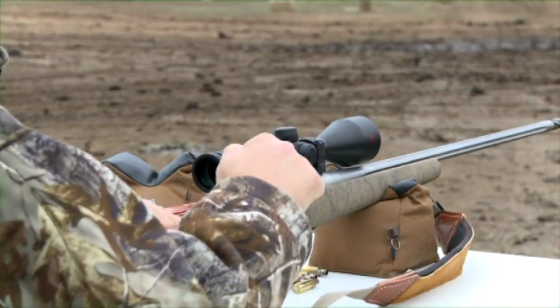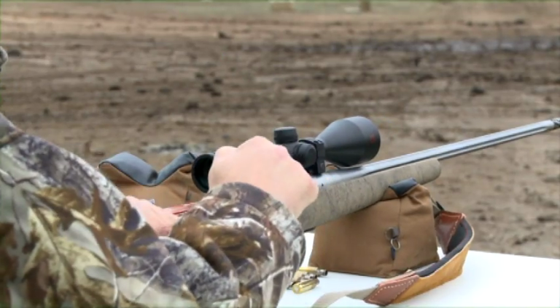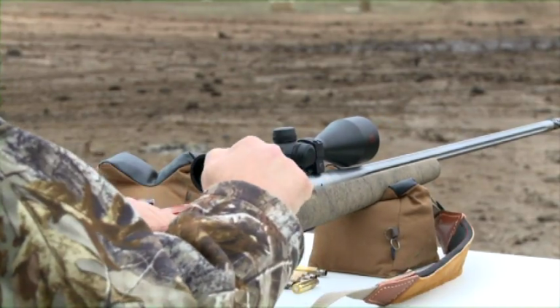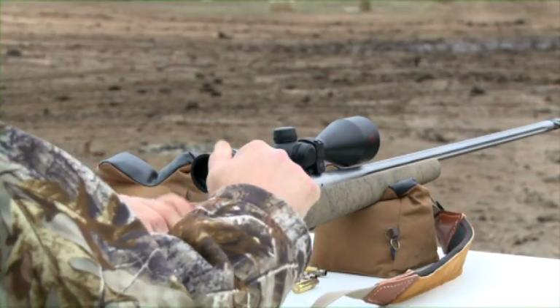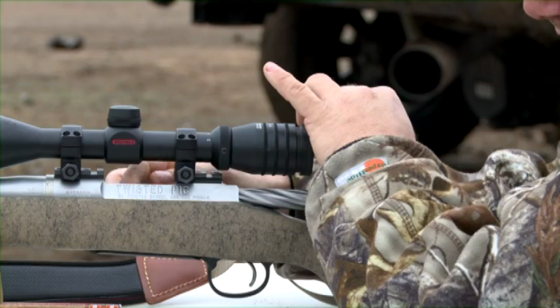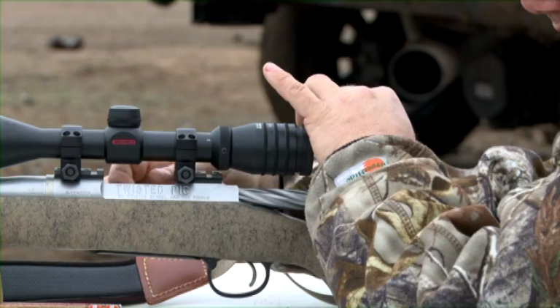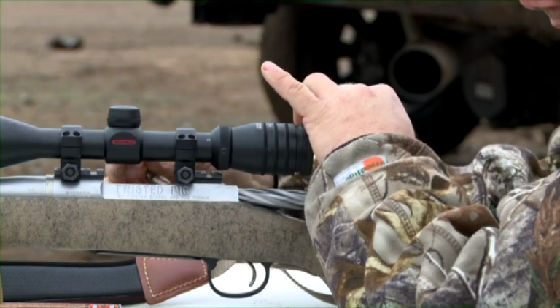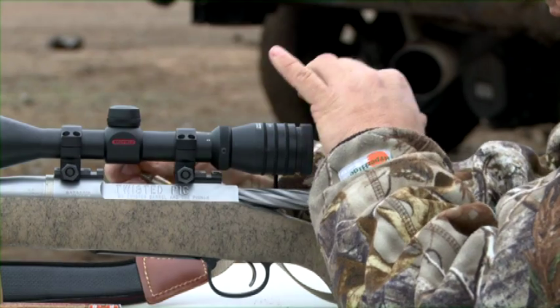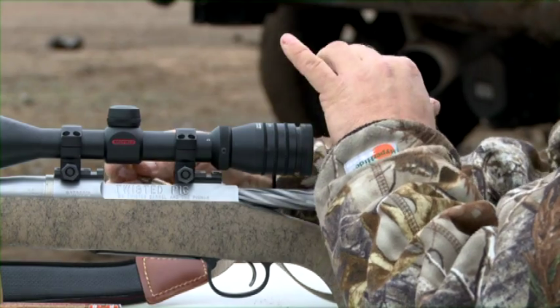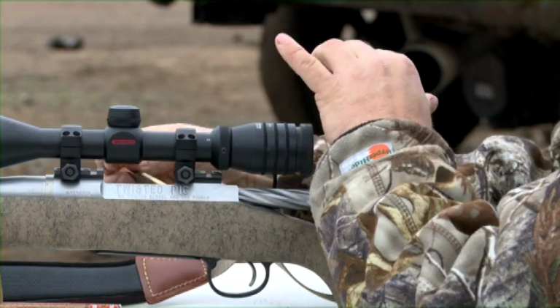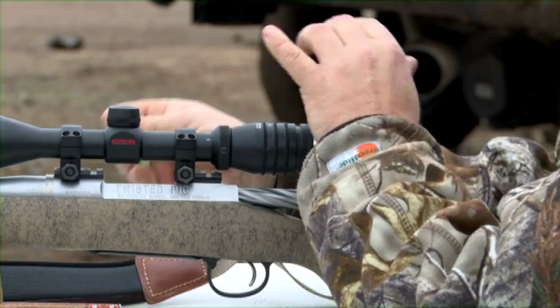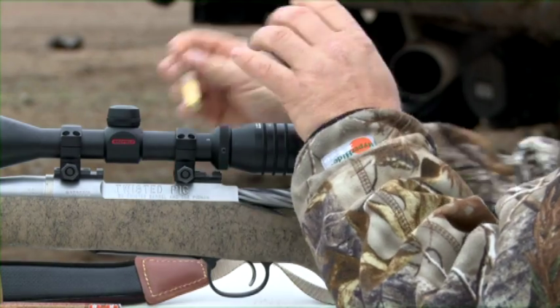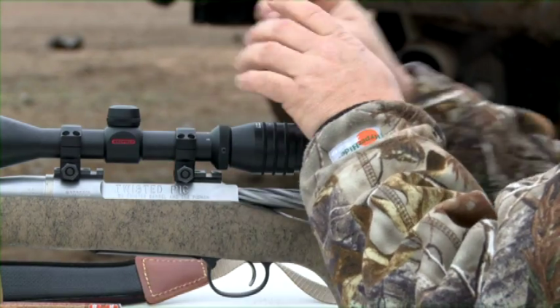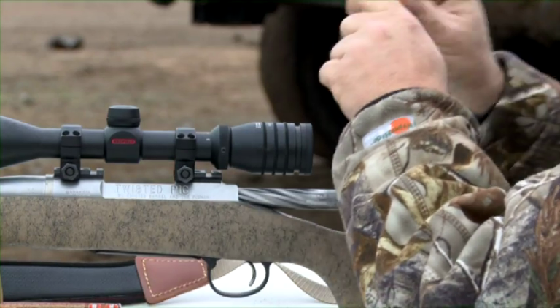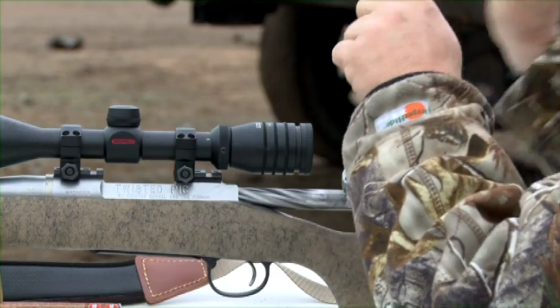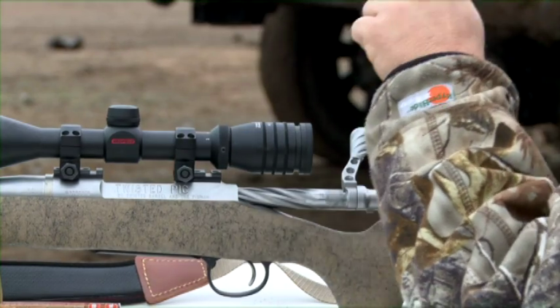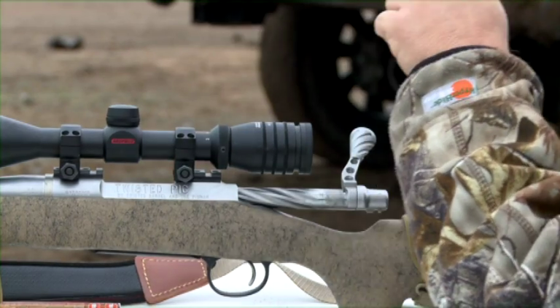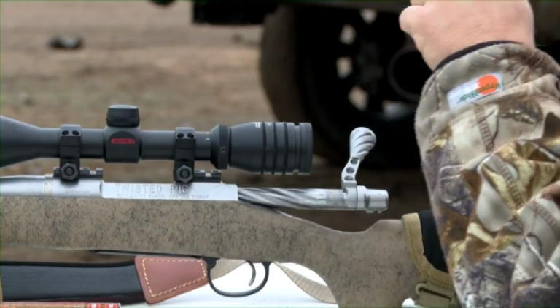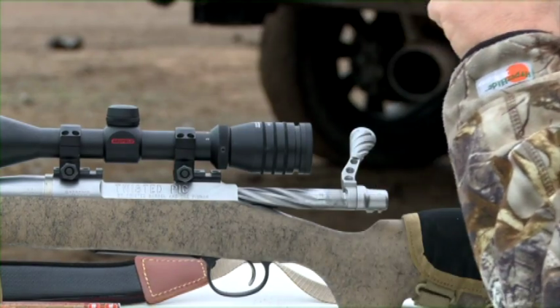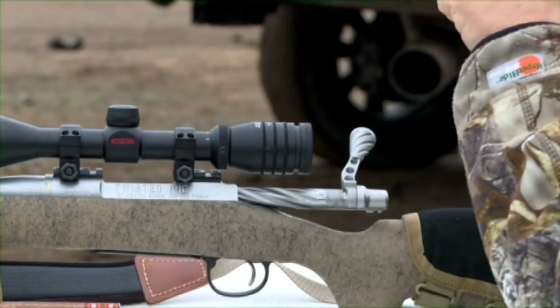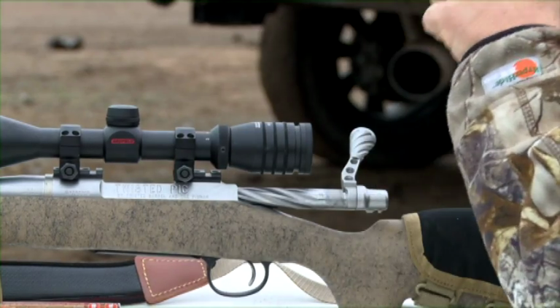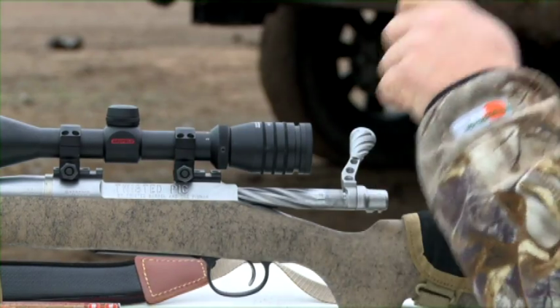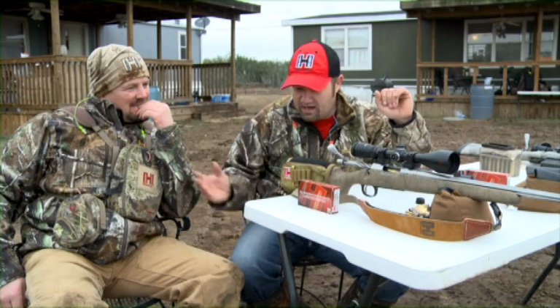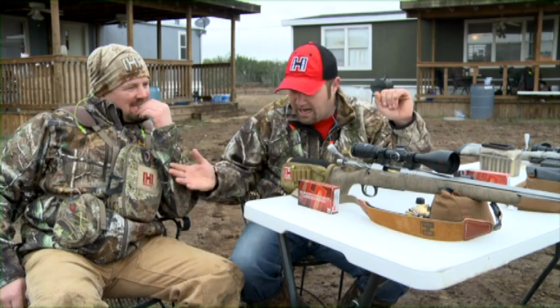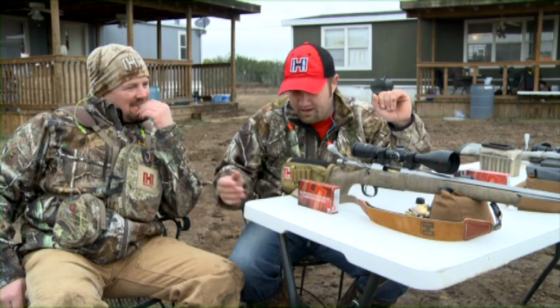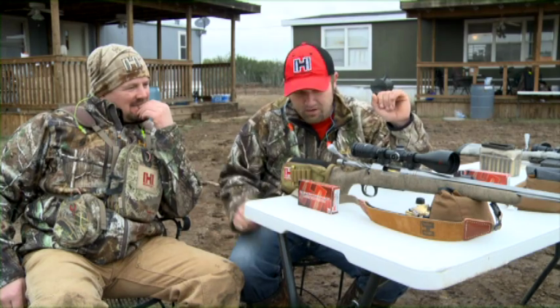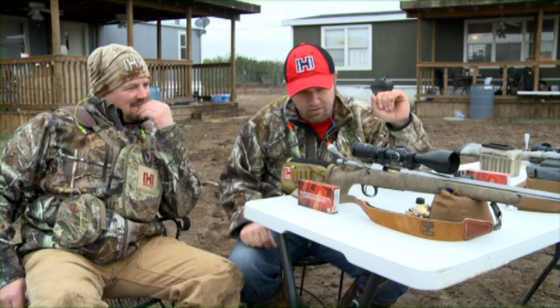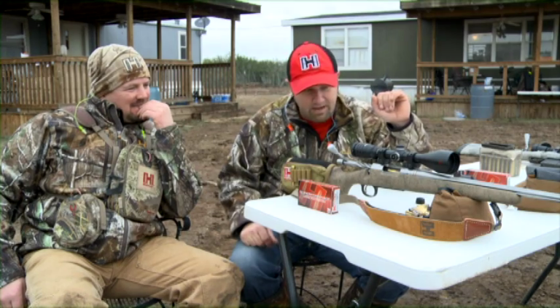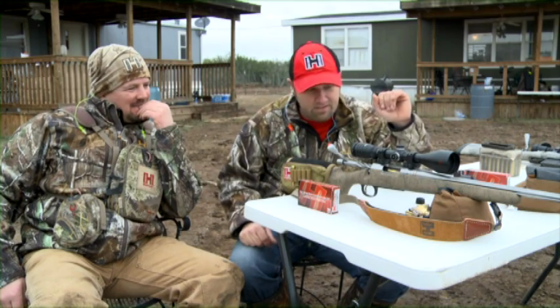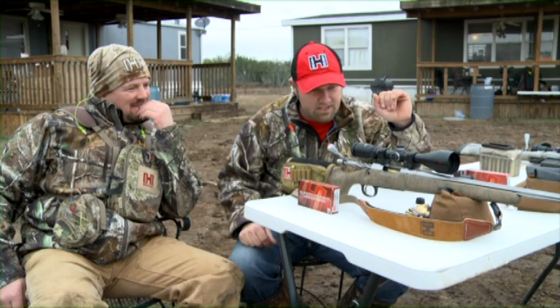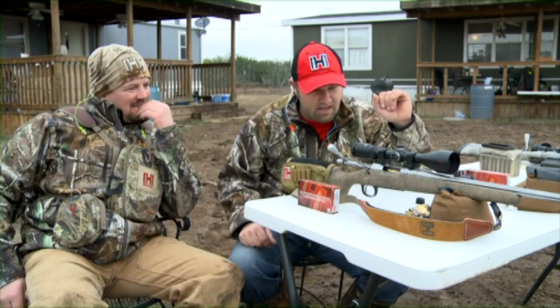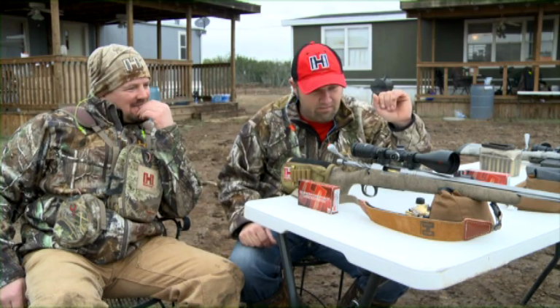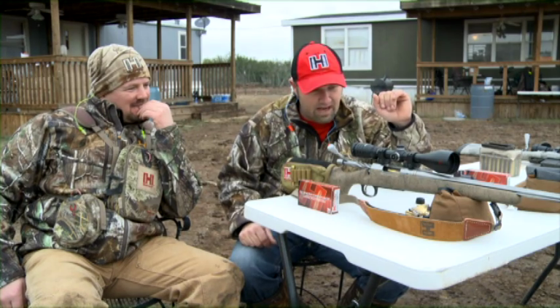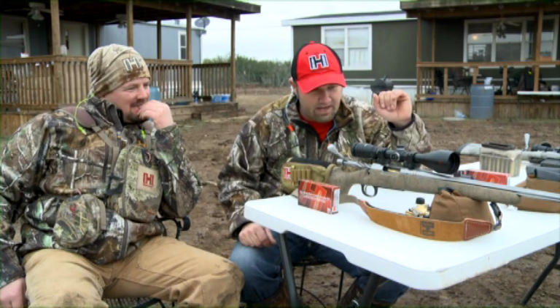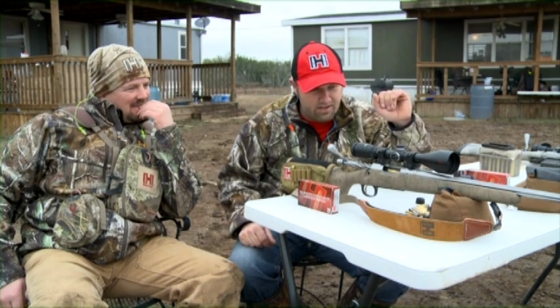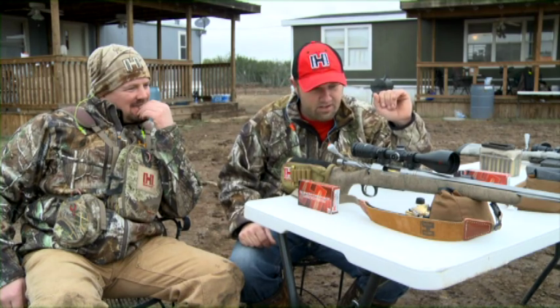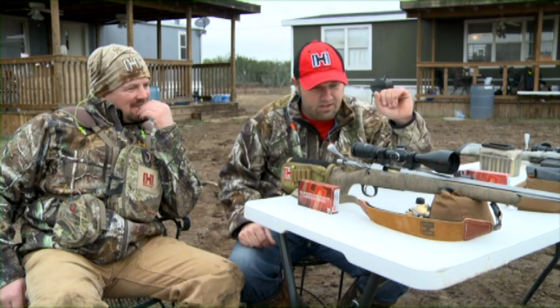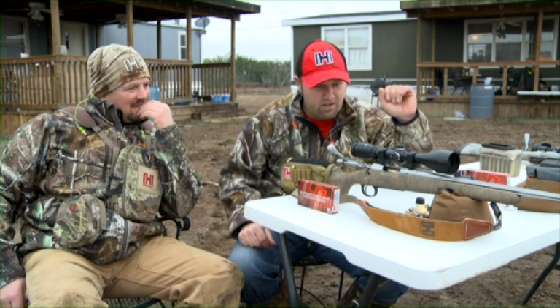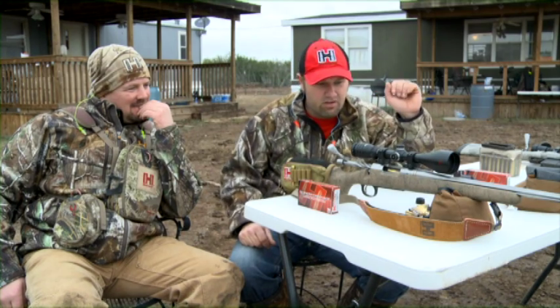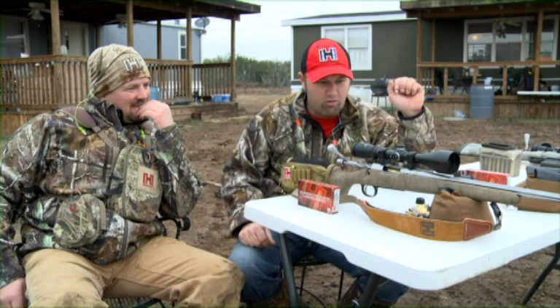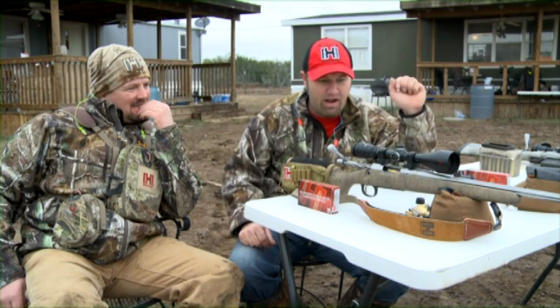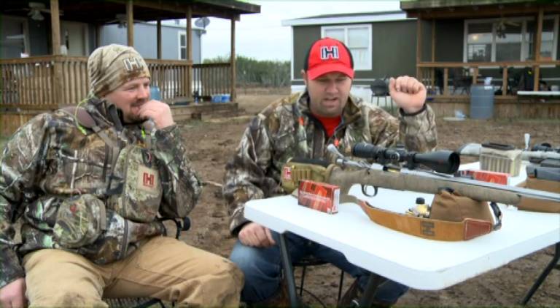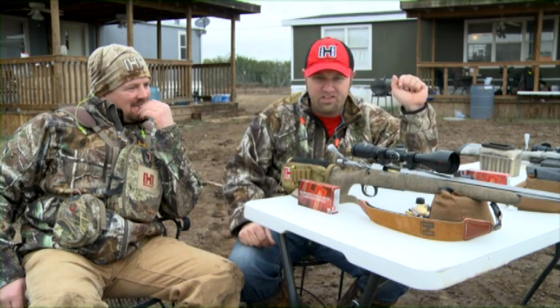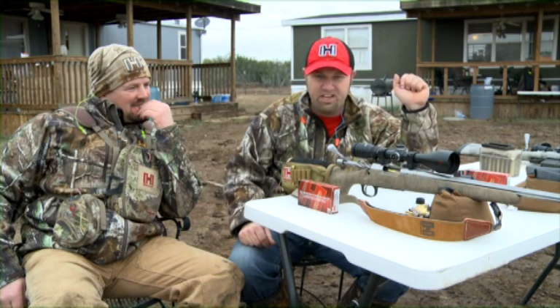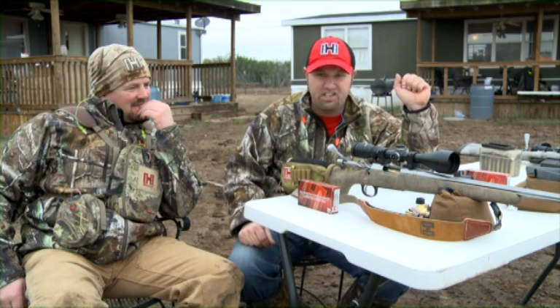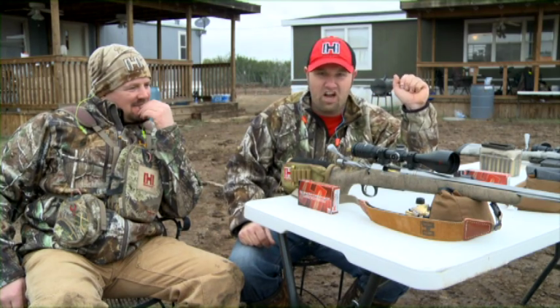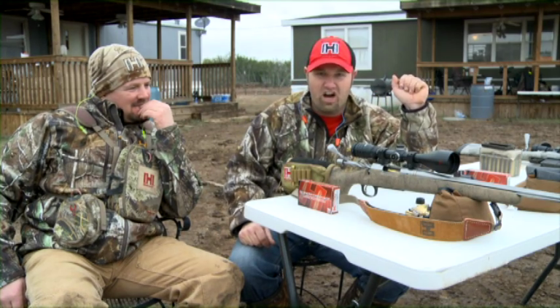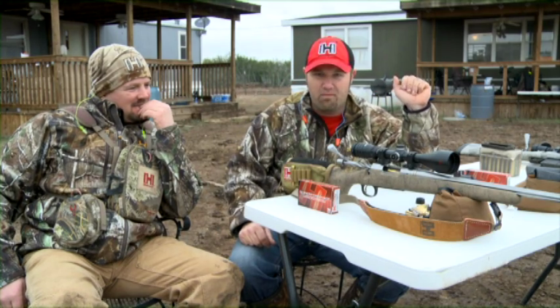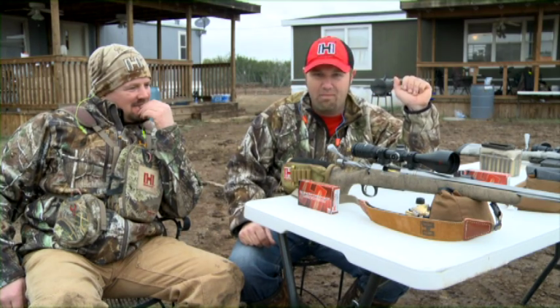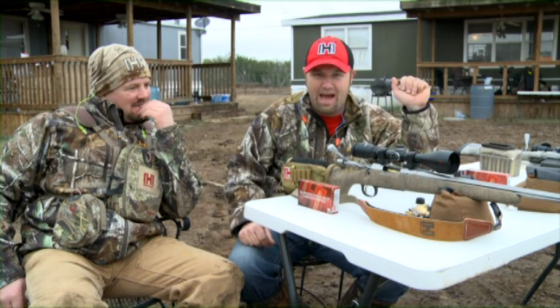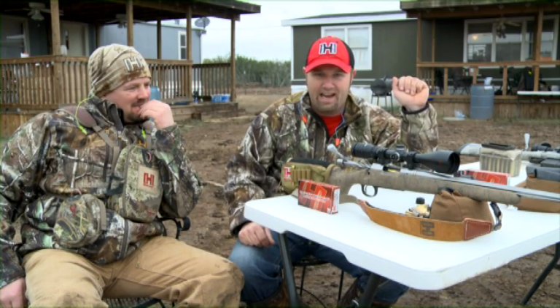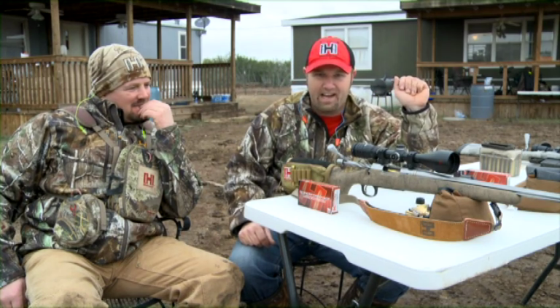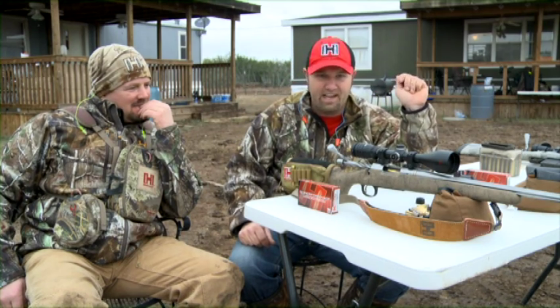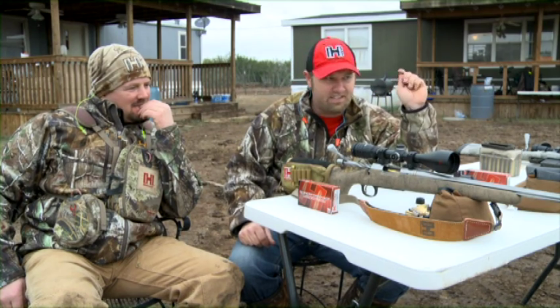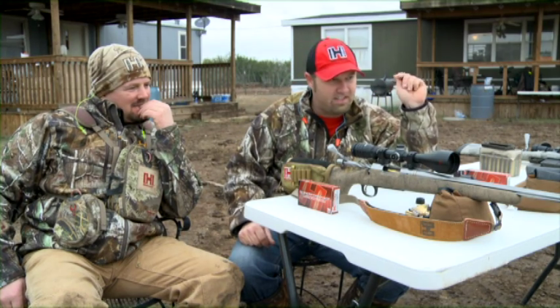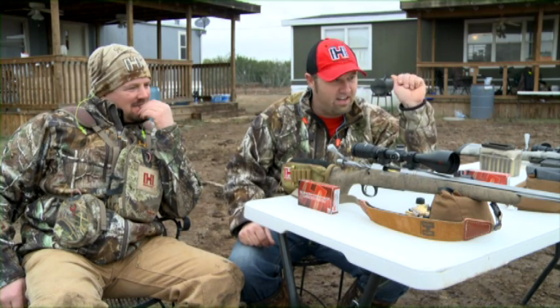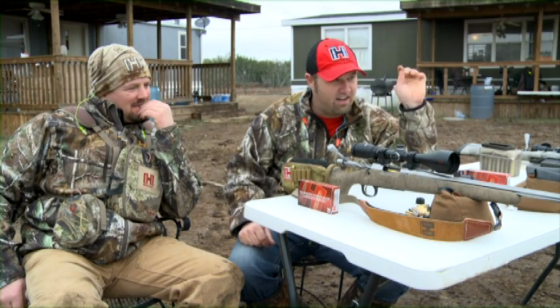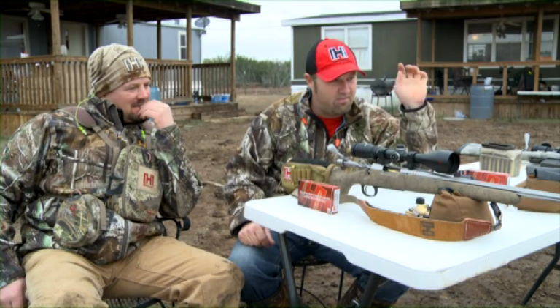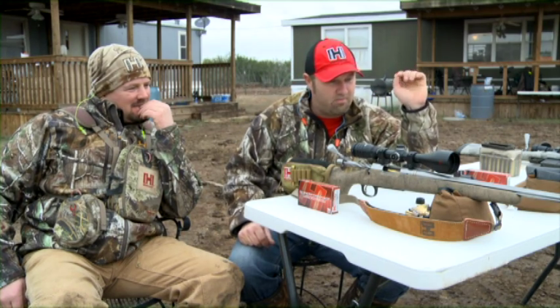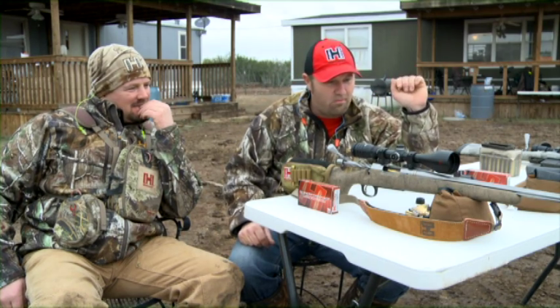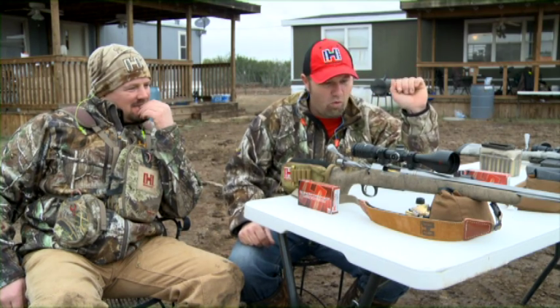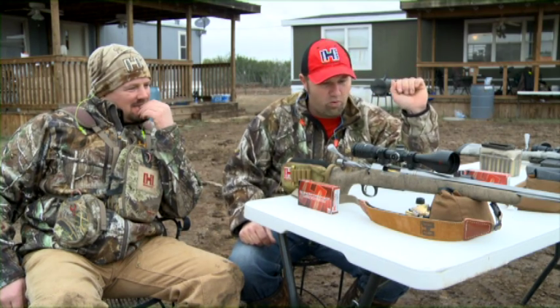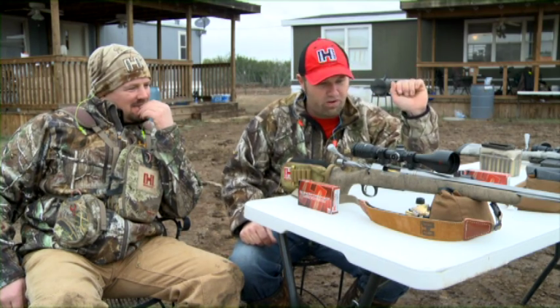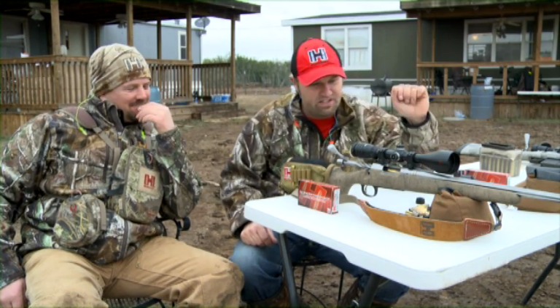Hey, we're down in South Texas, and I got Neil Davies sitting right here — Grand Teton-O-Matic at Hornady.